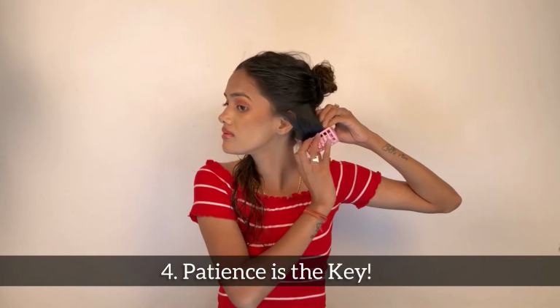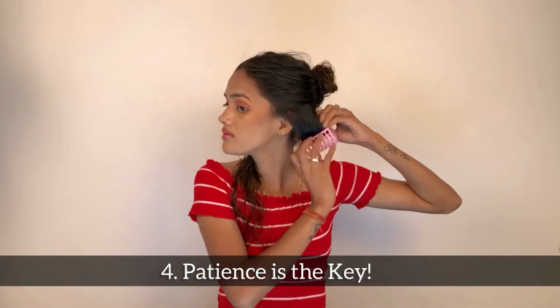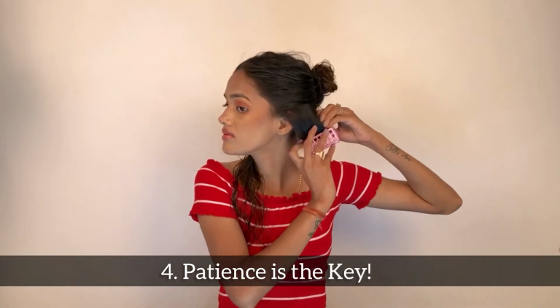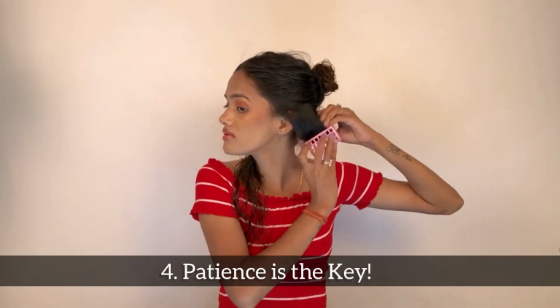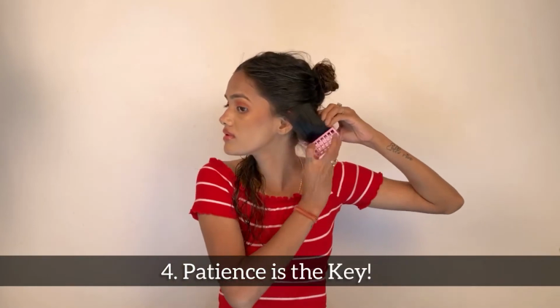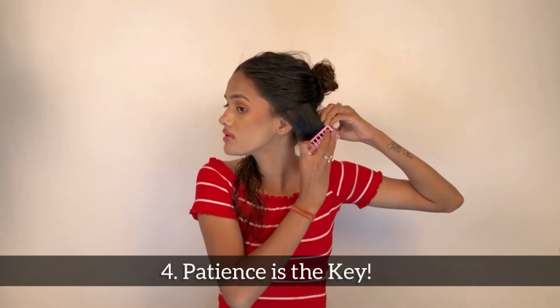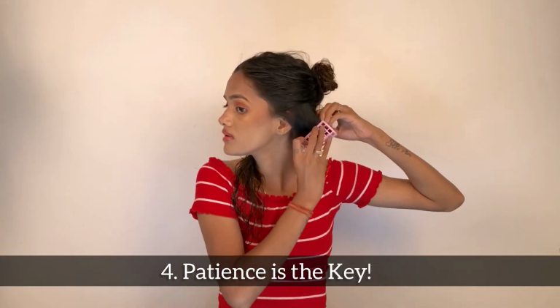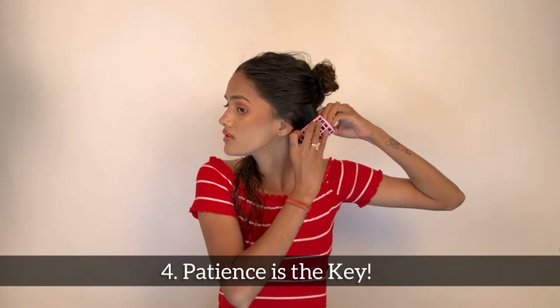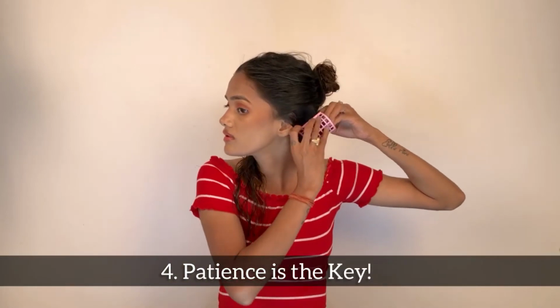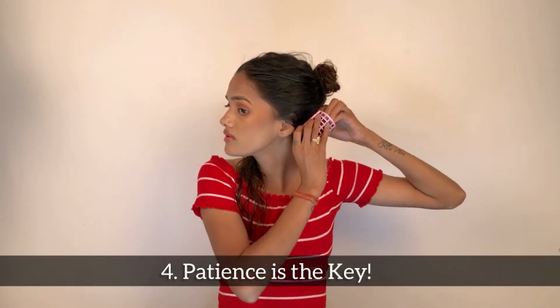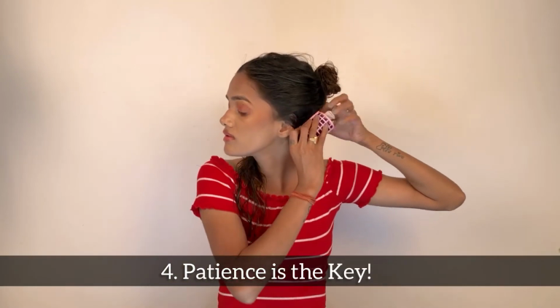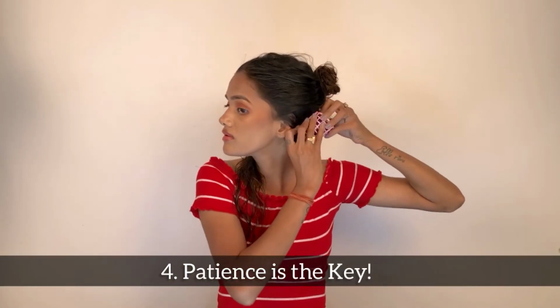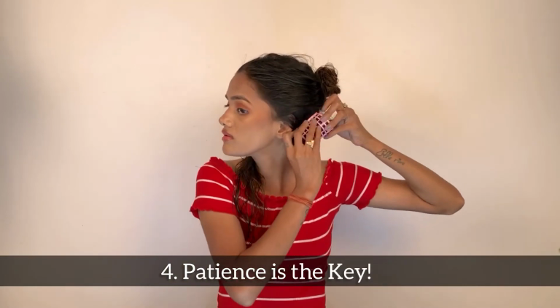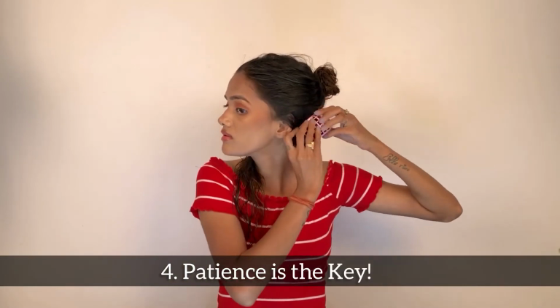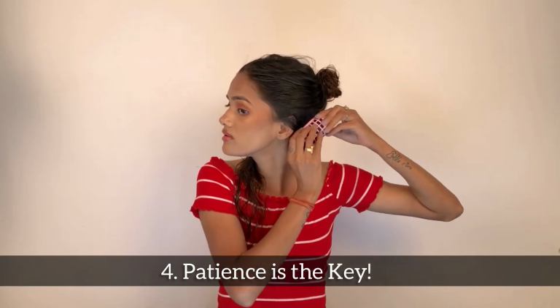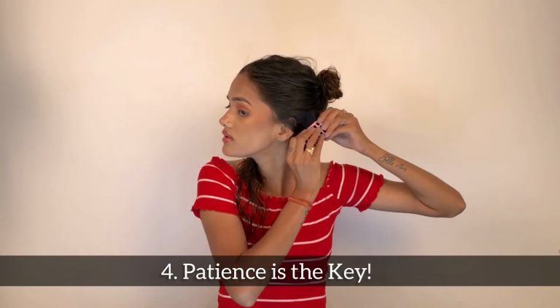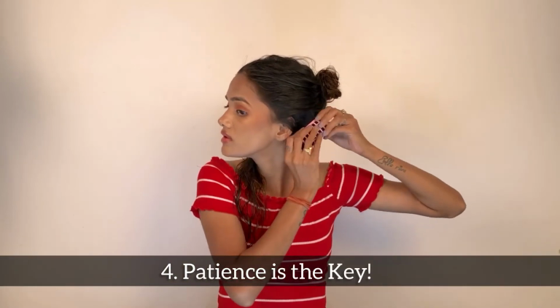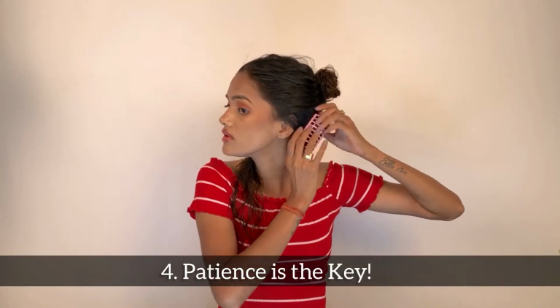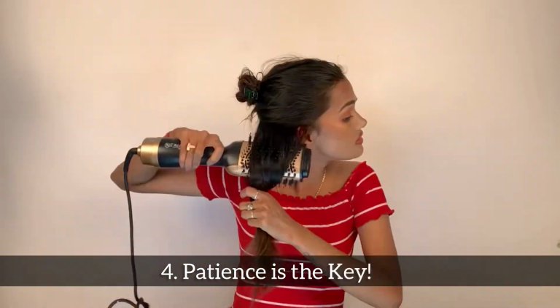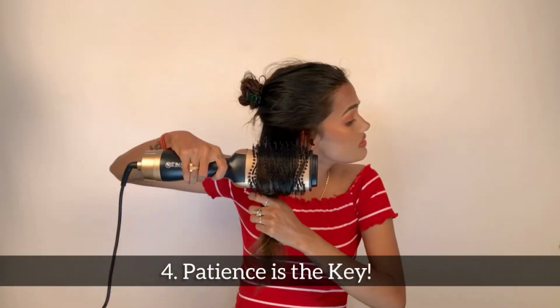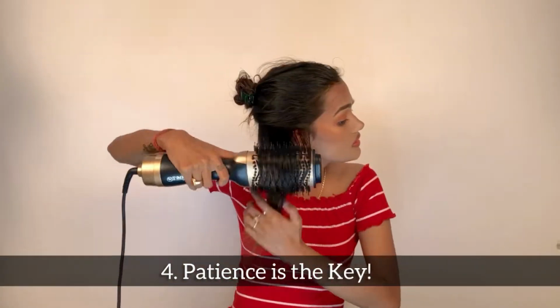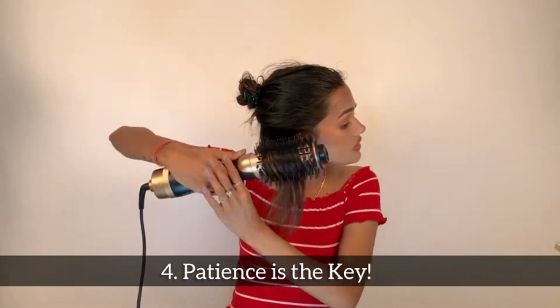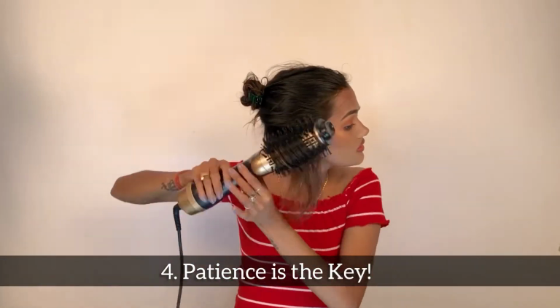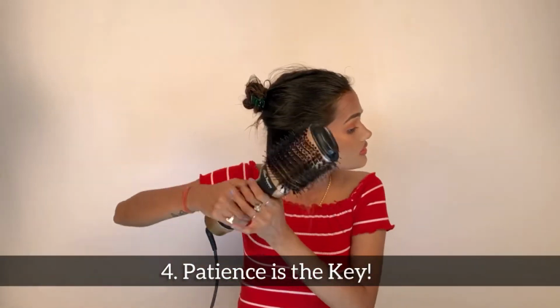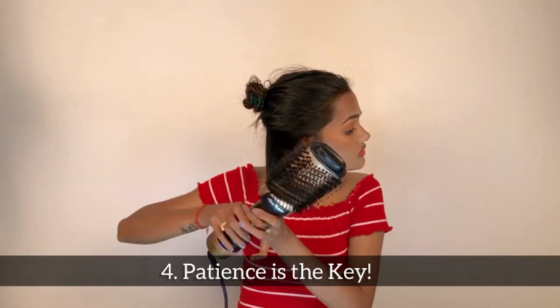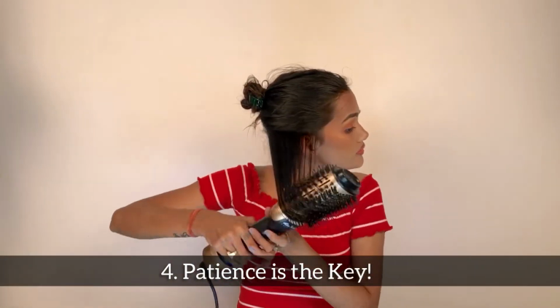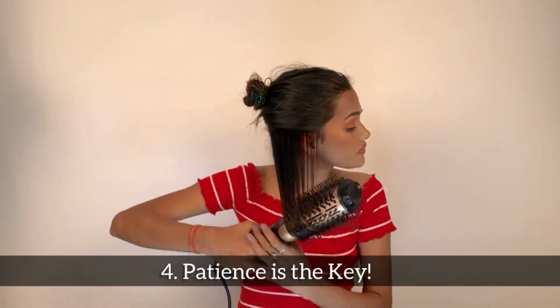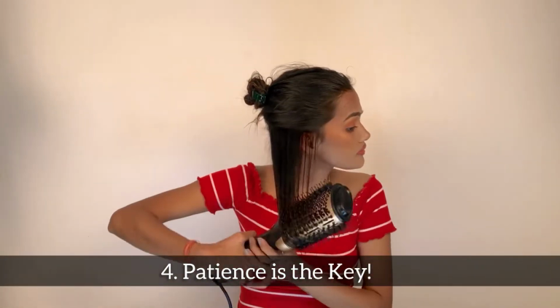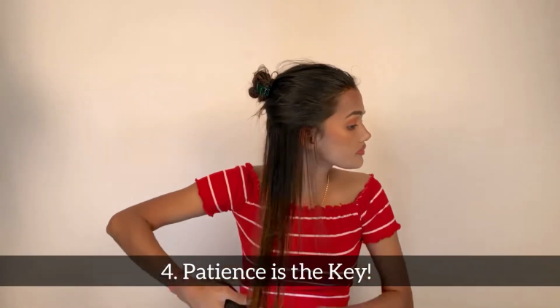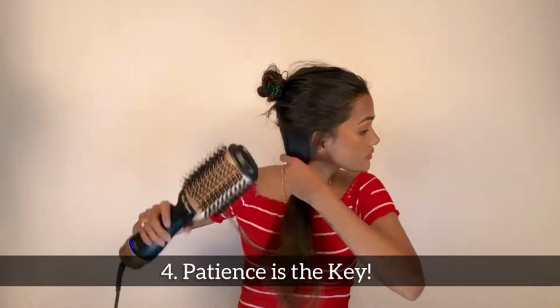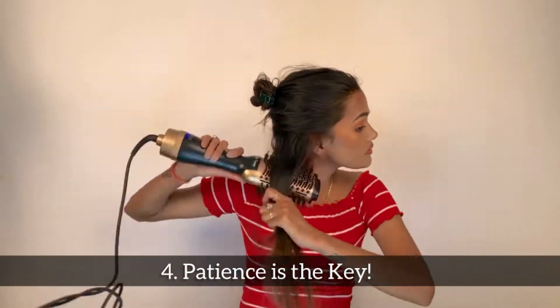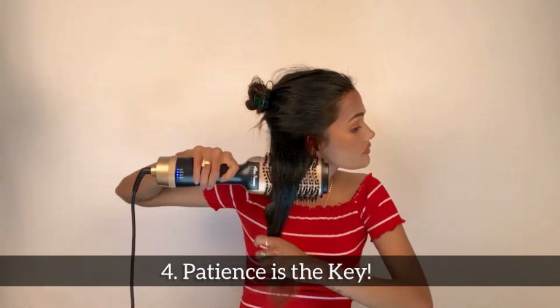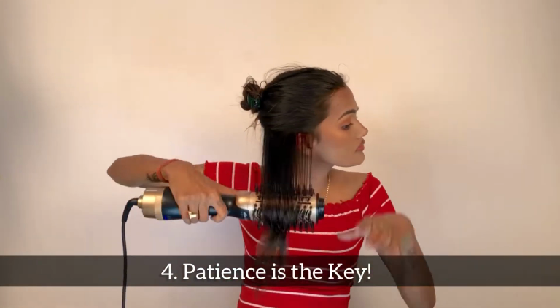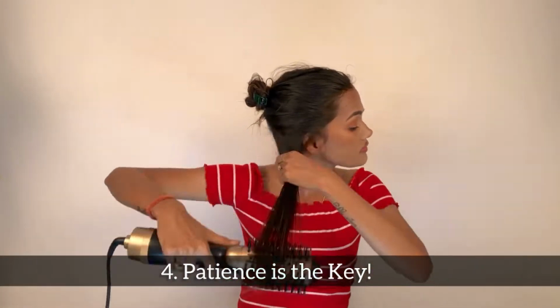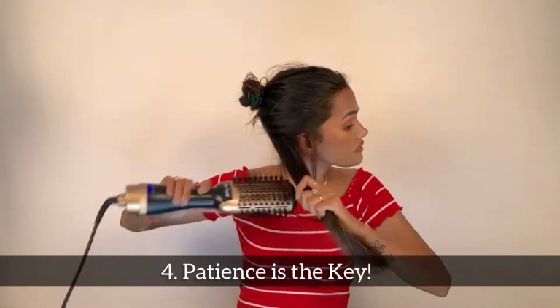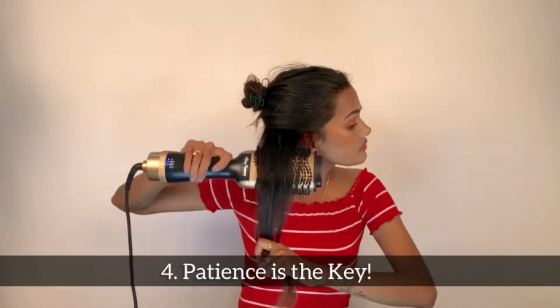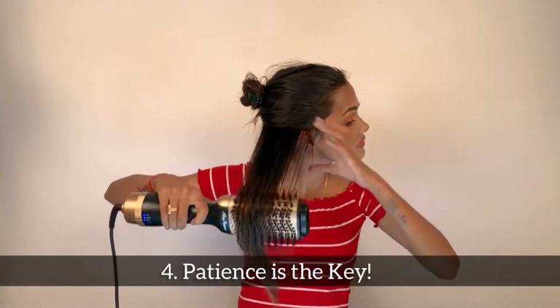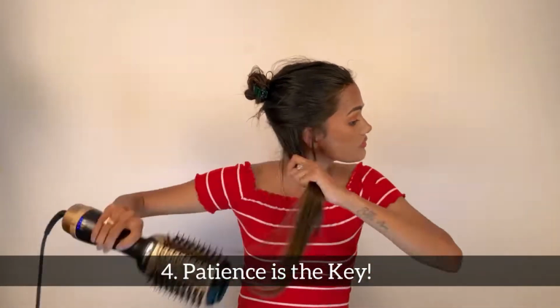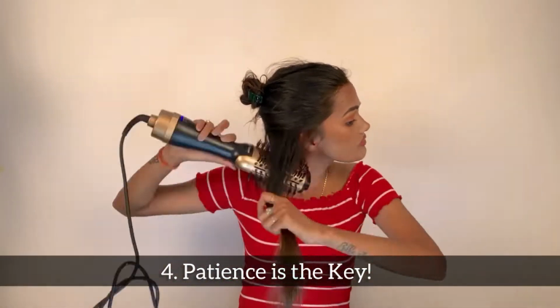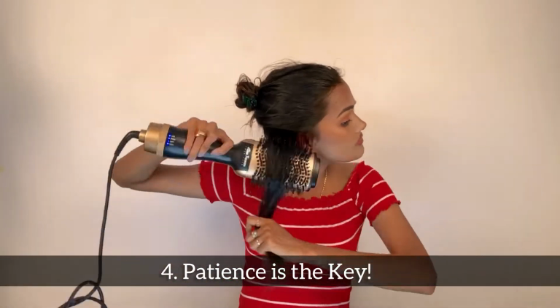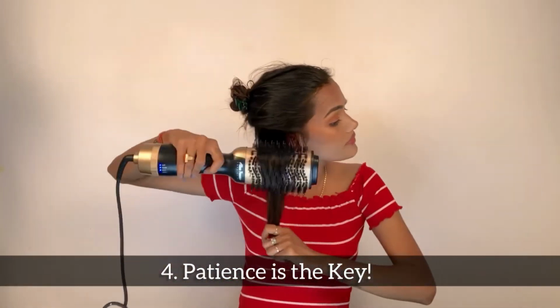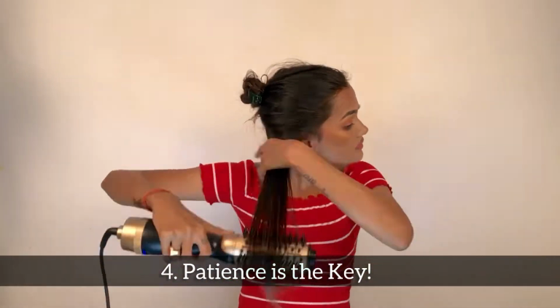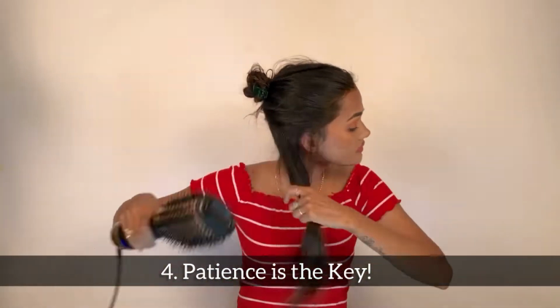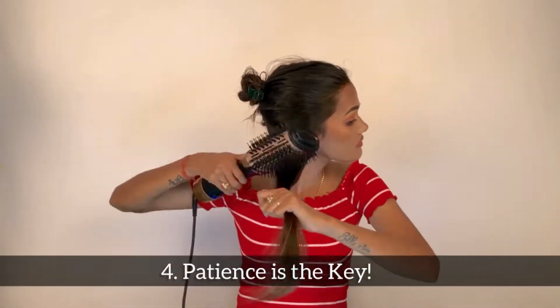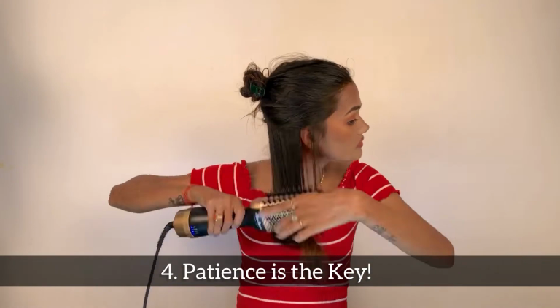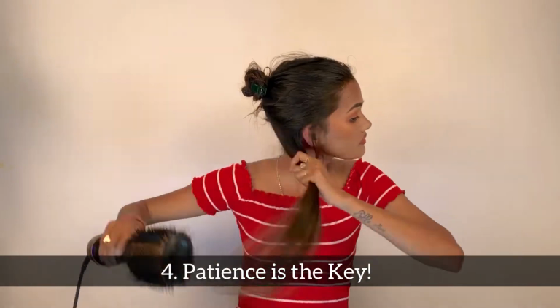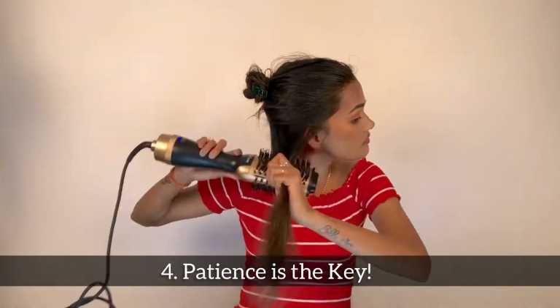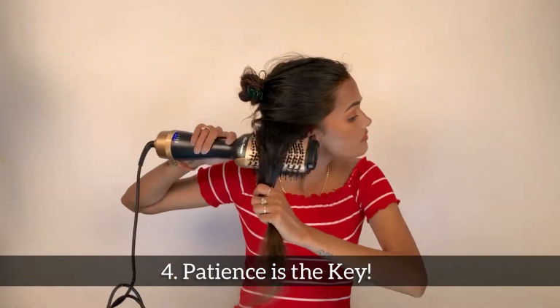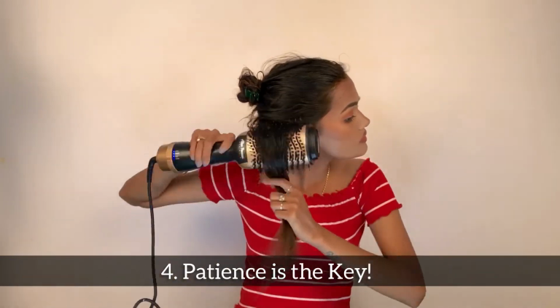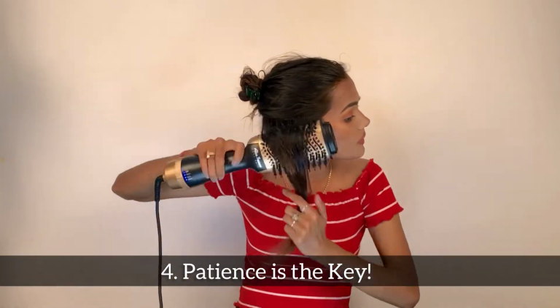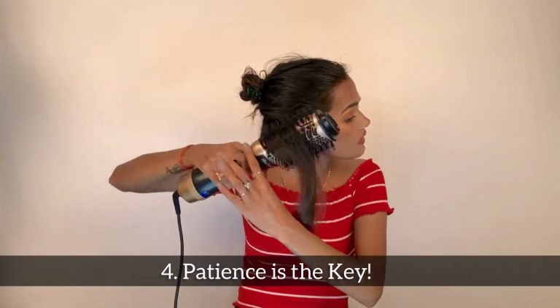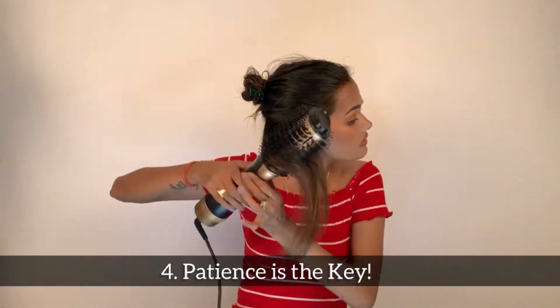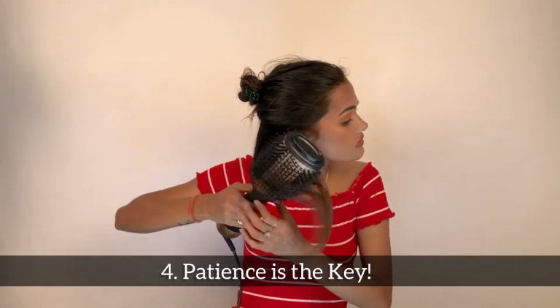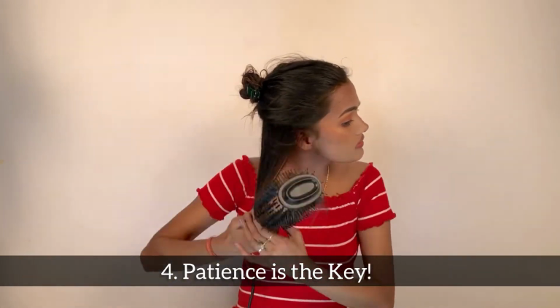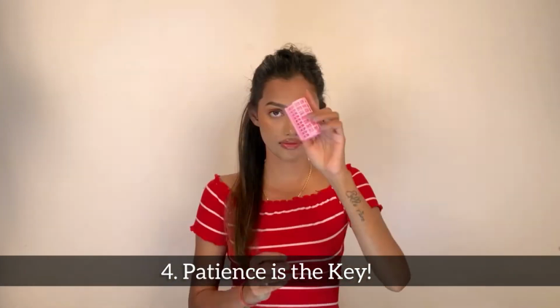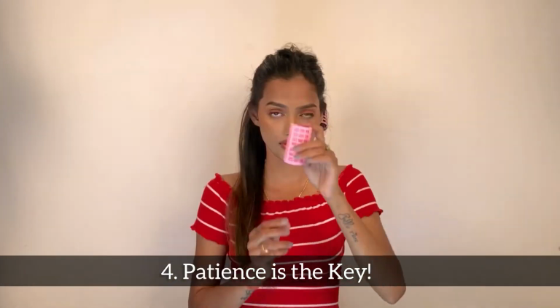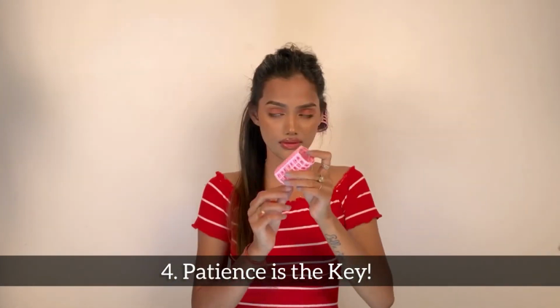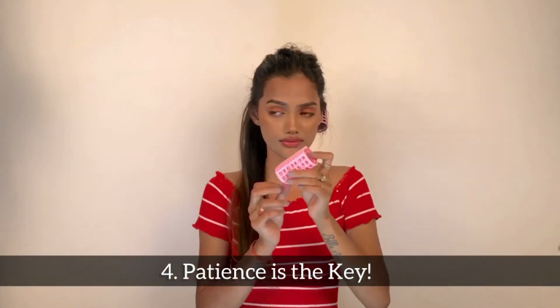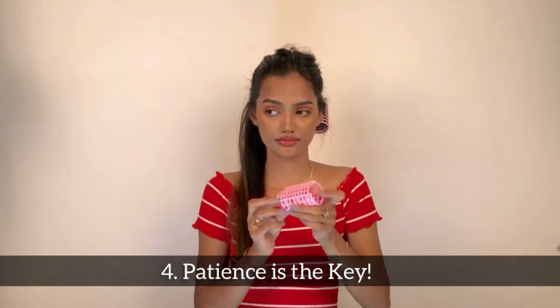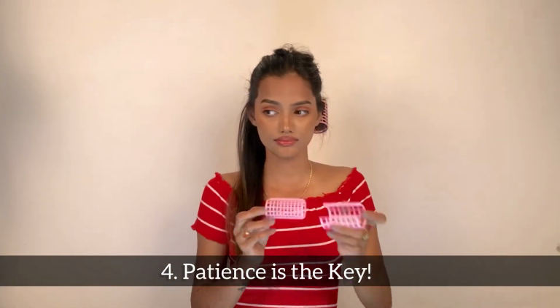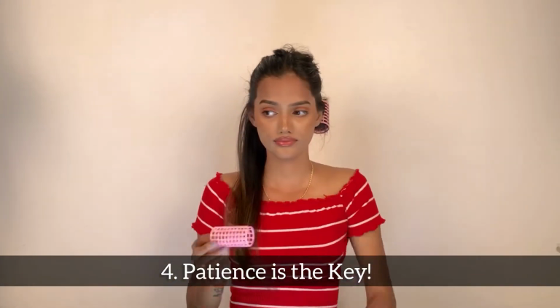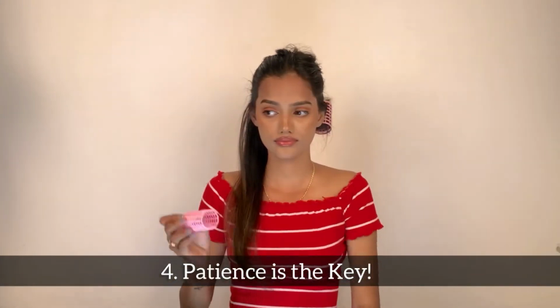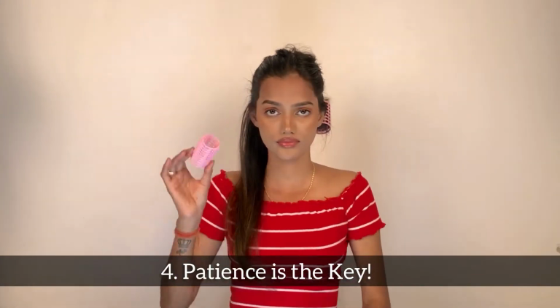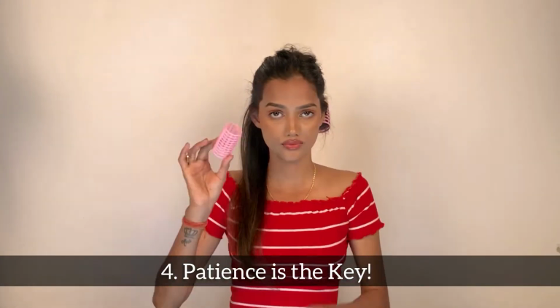If your hair is damp, it may take a bit more than two or three passes. So keep your calm — the outcome is worth it.